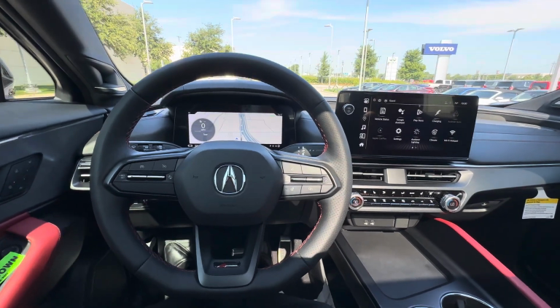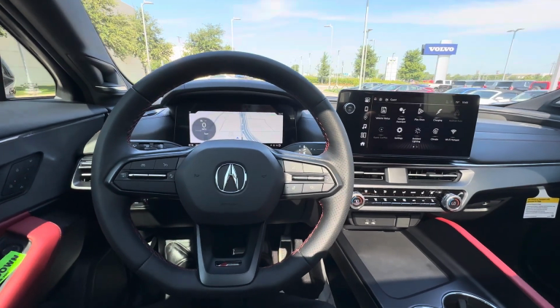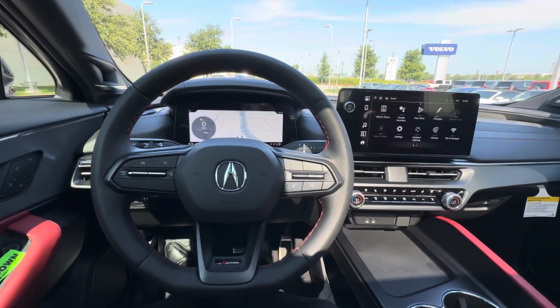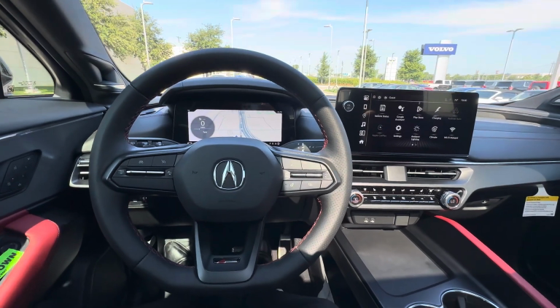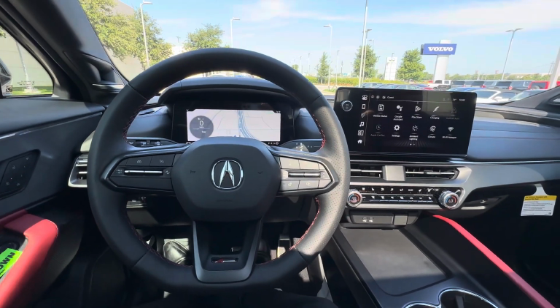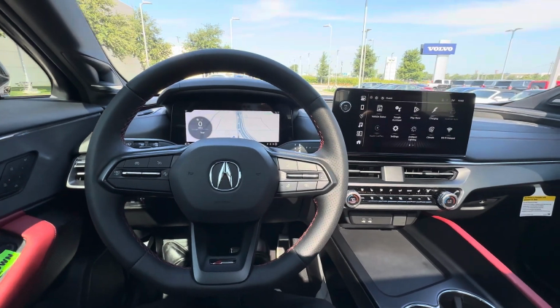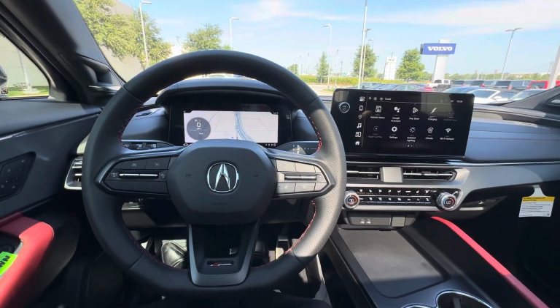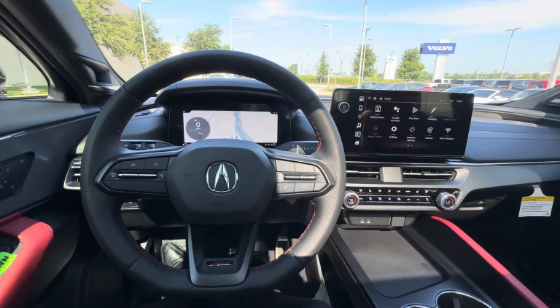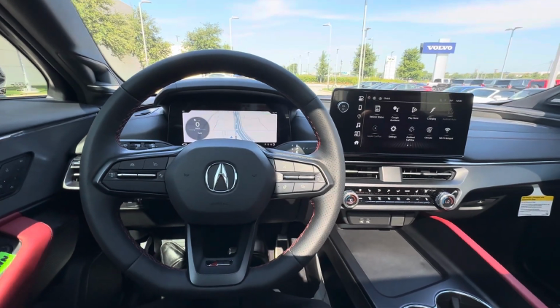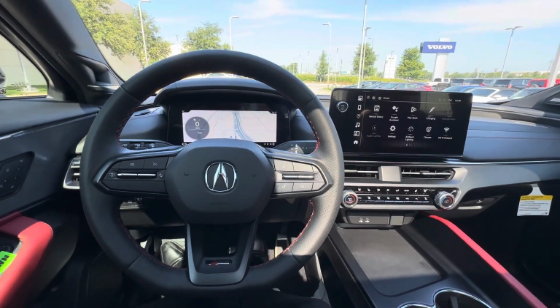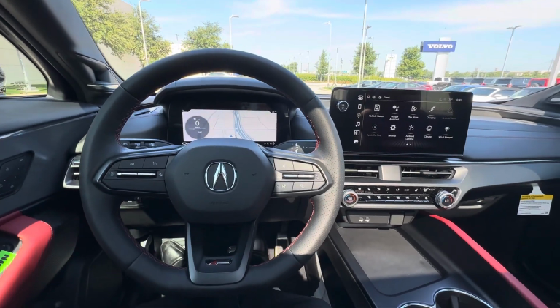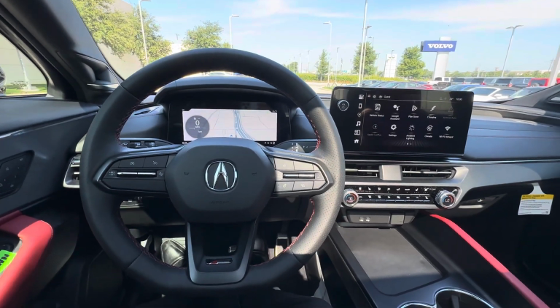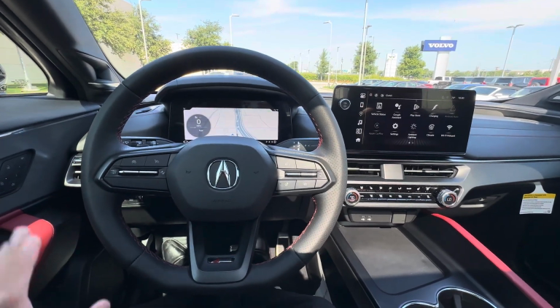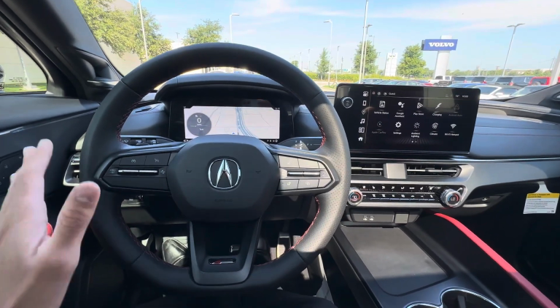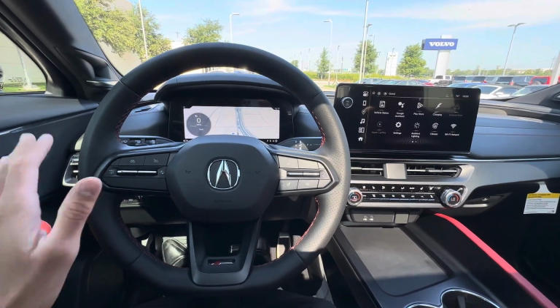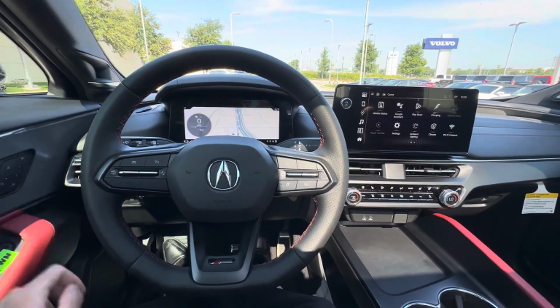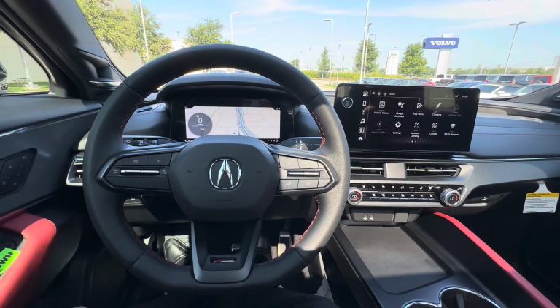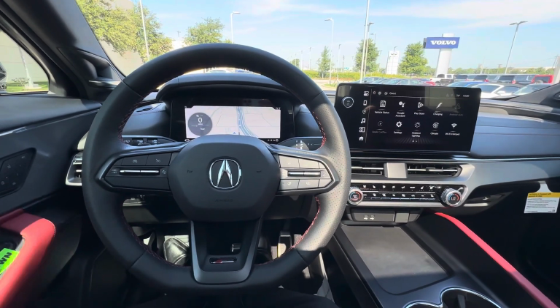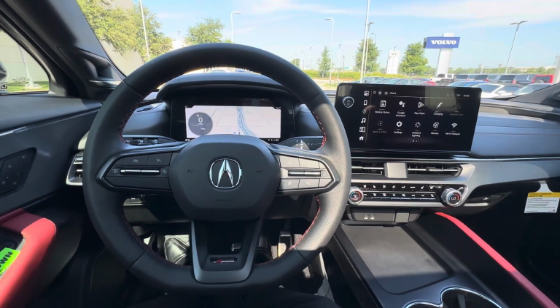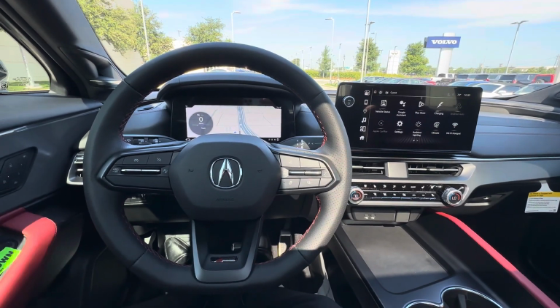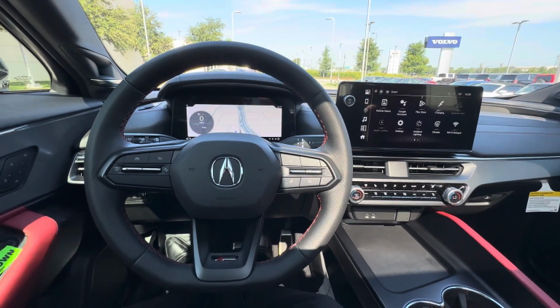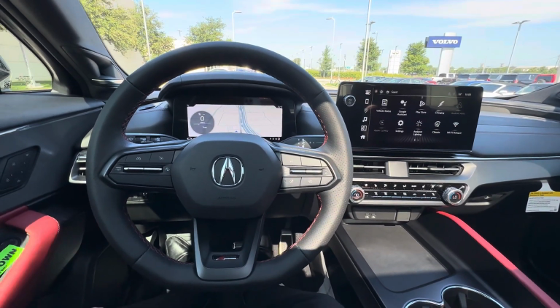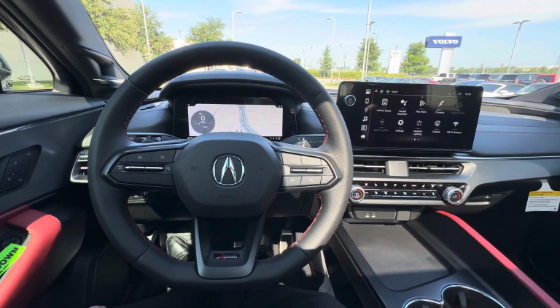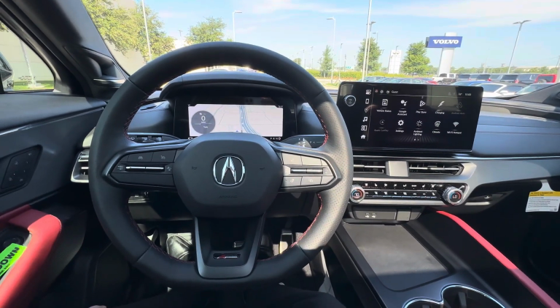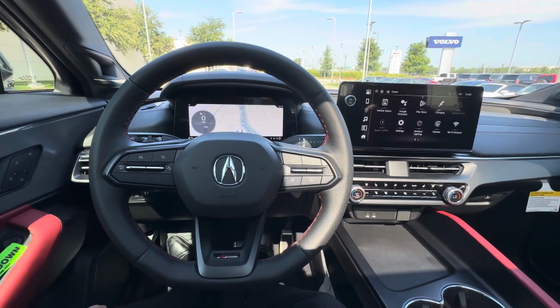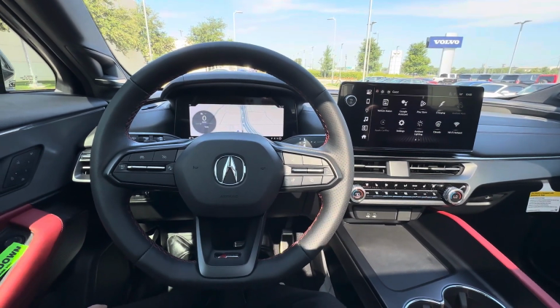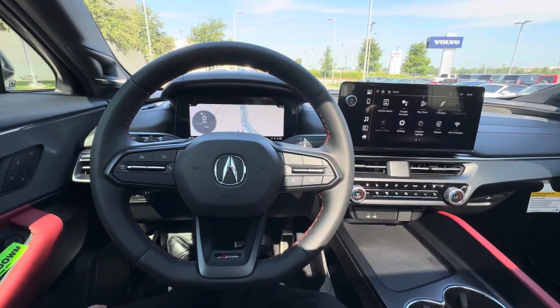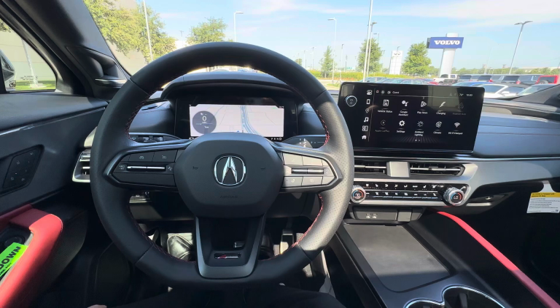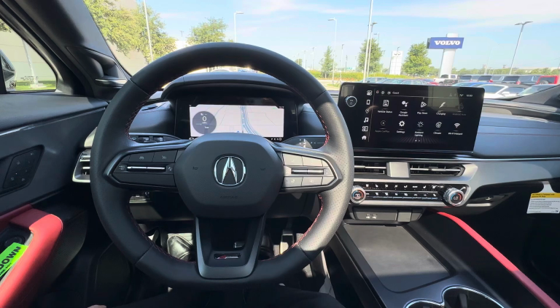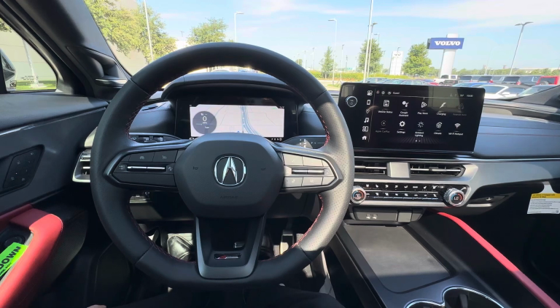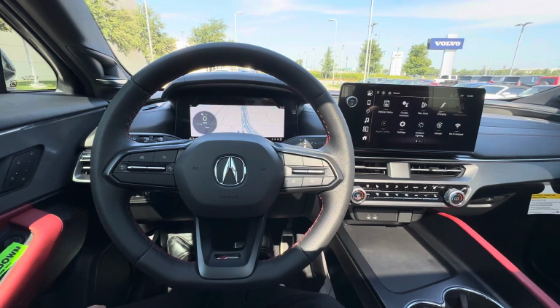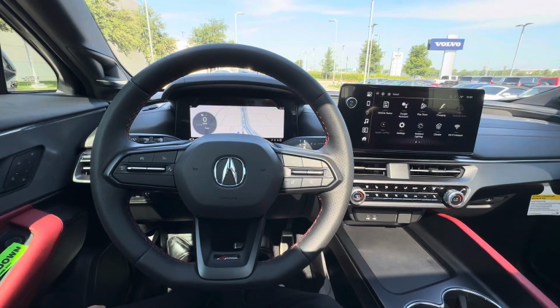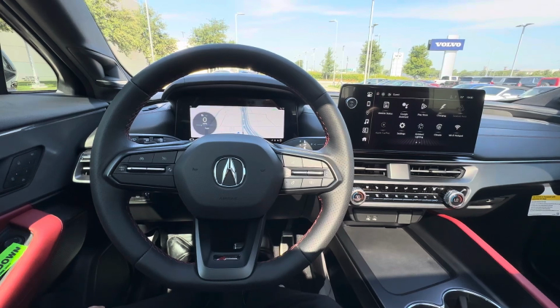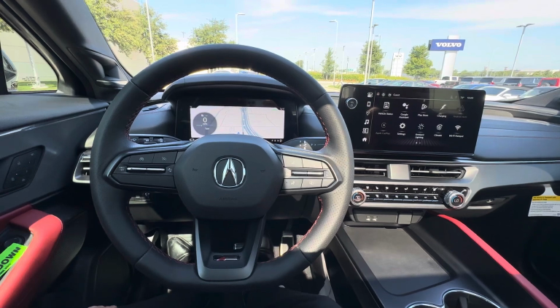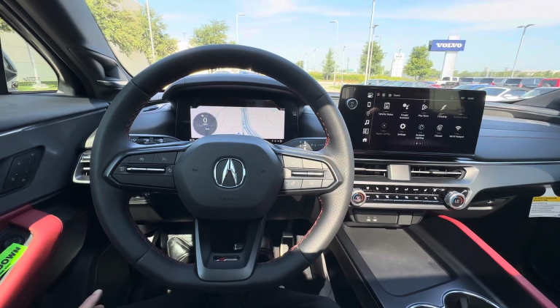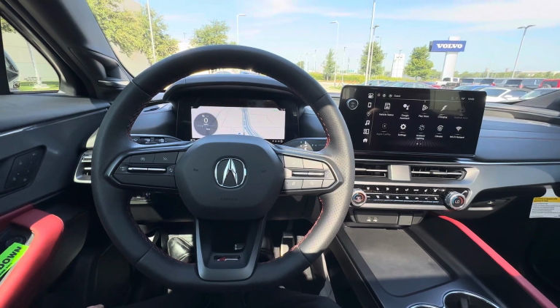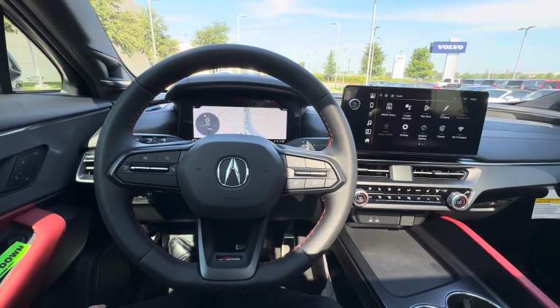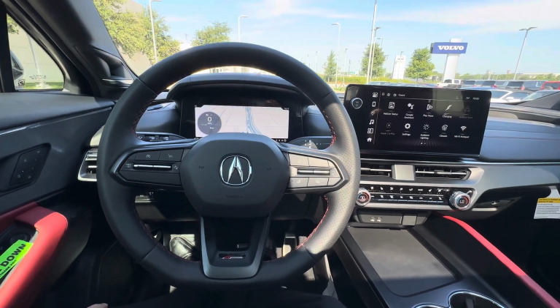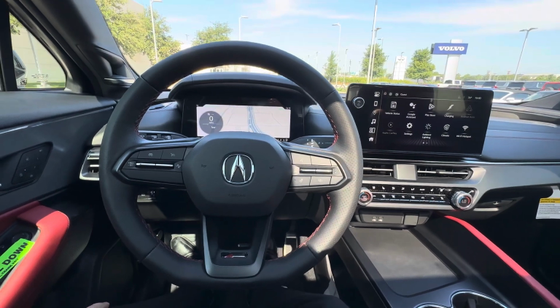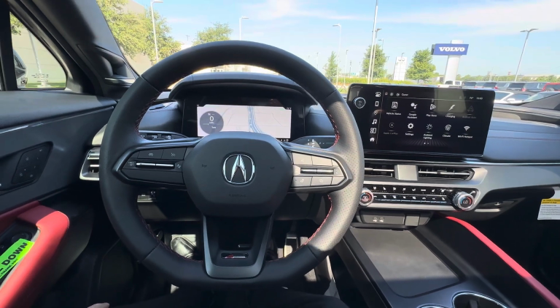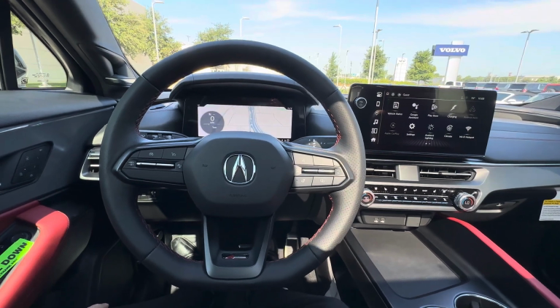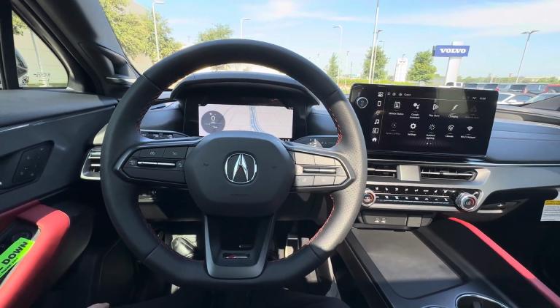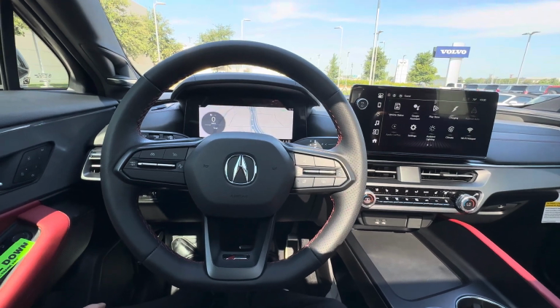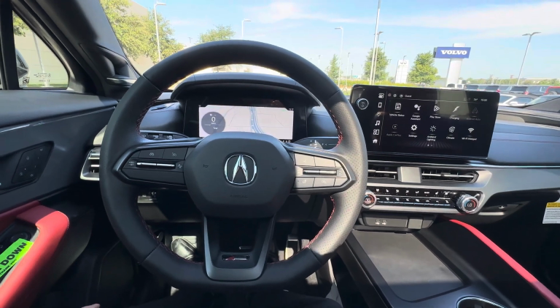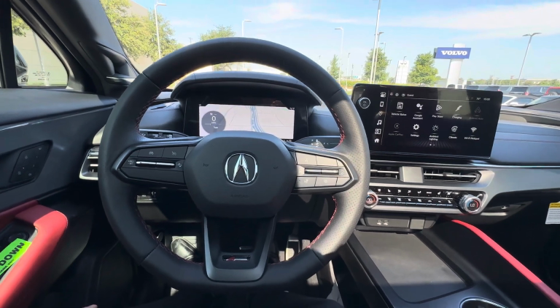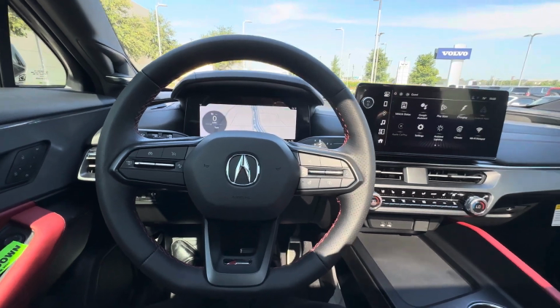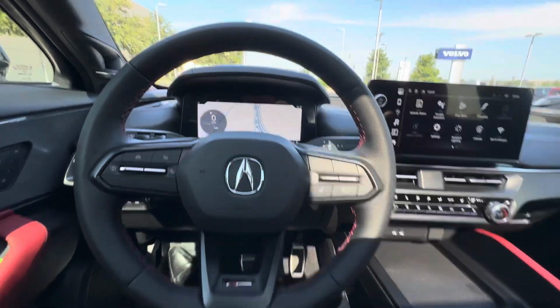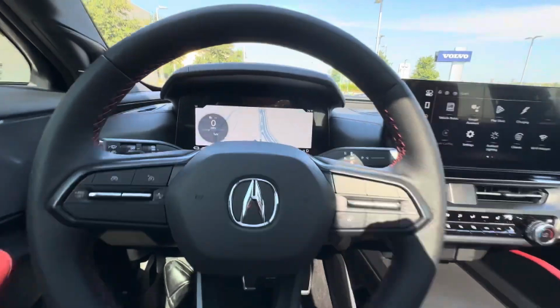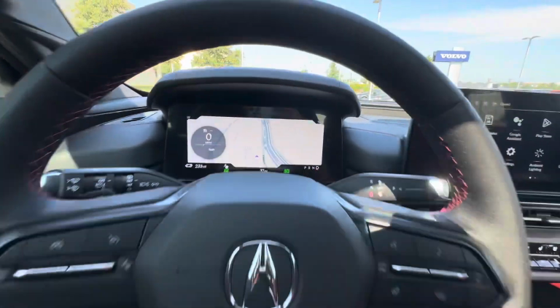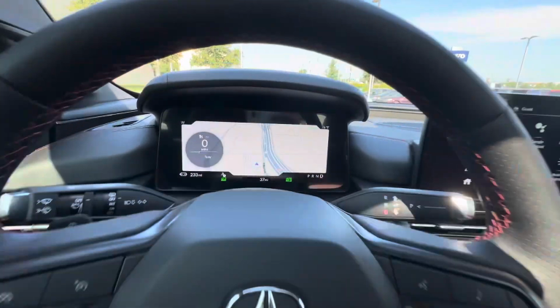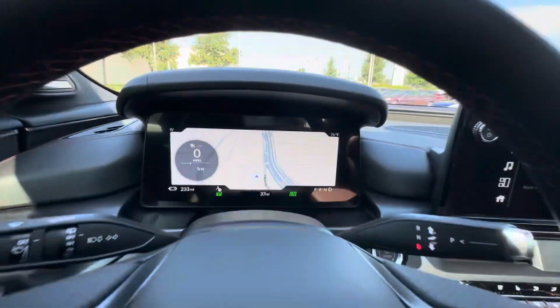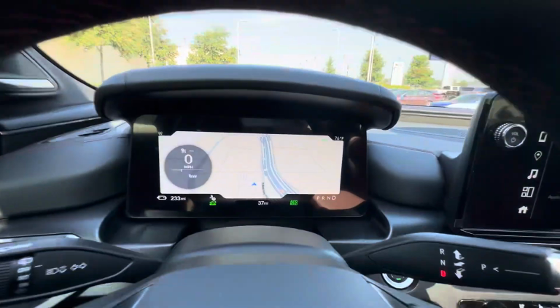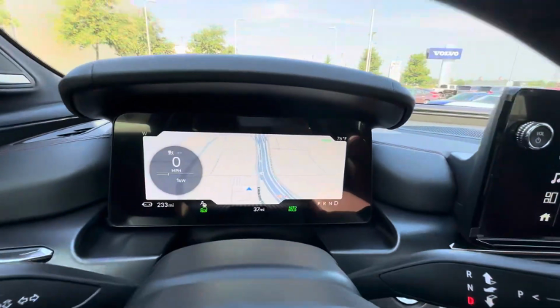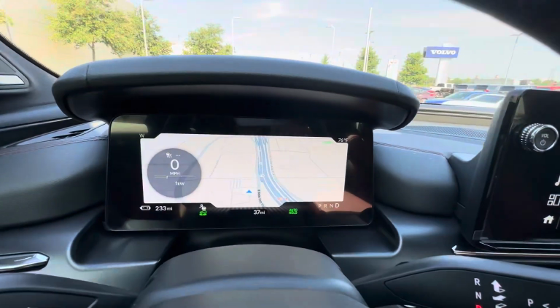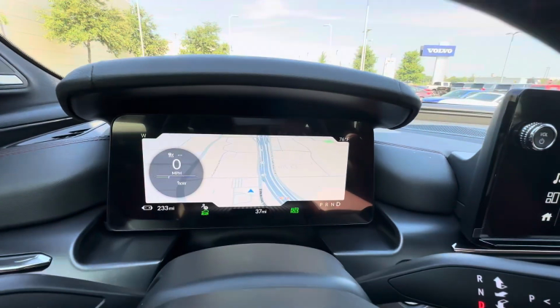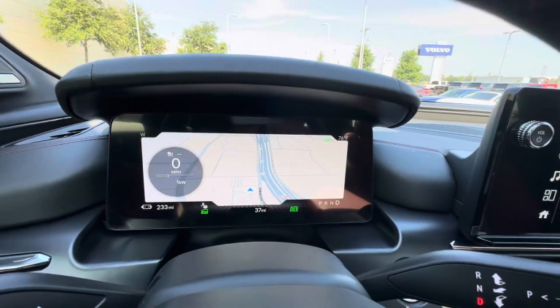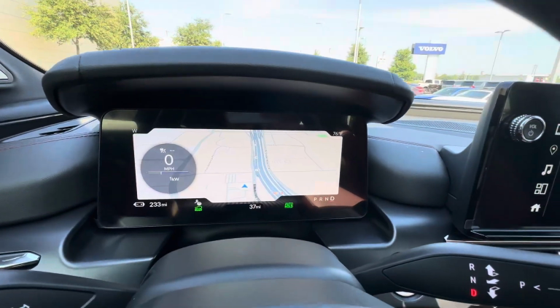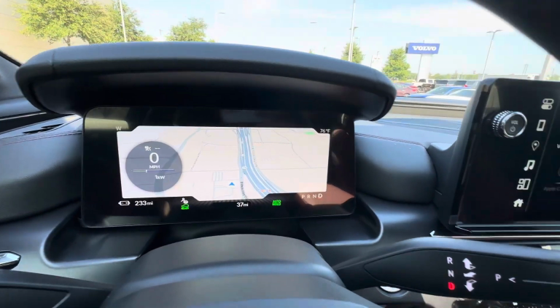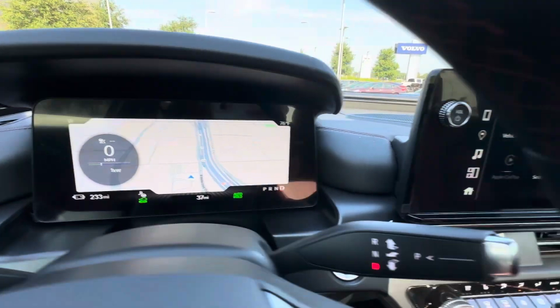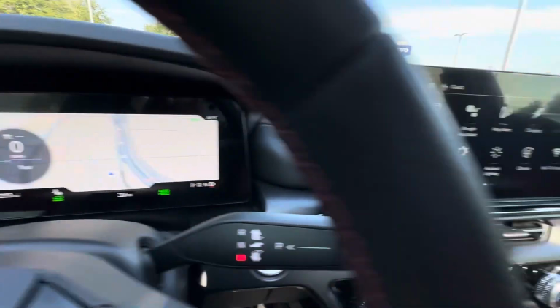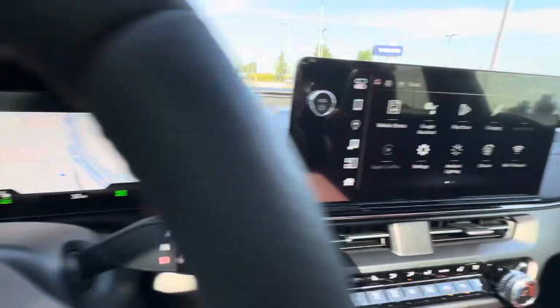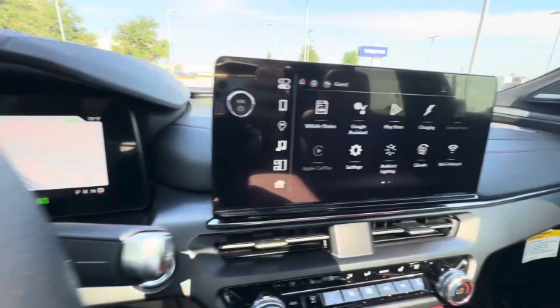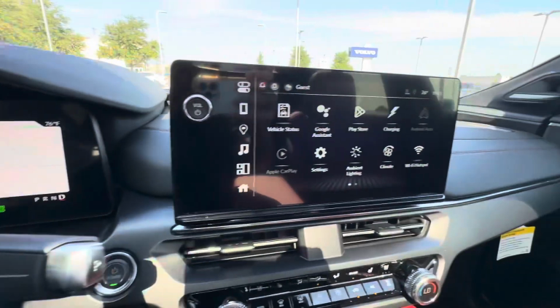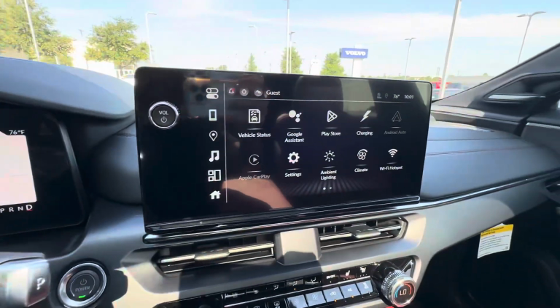This has 313 miles of range, 358 horsepower, and all-wheel drive.